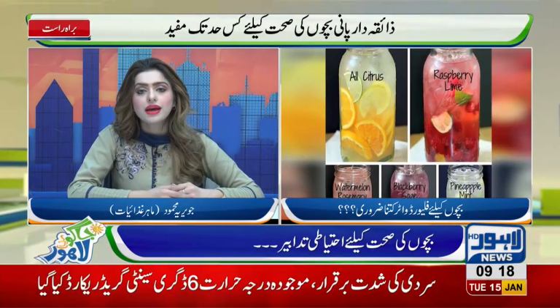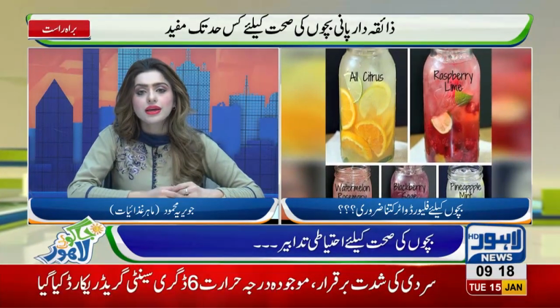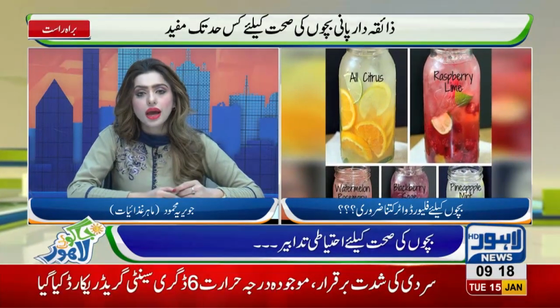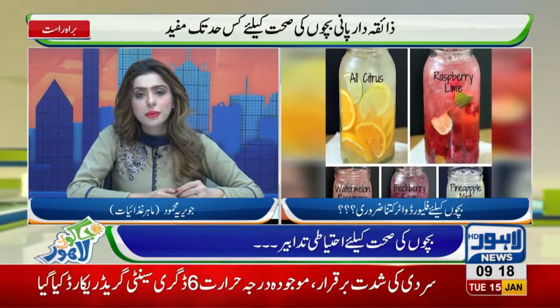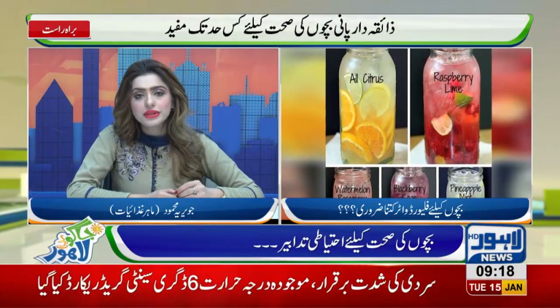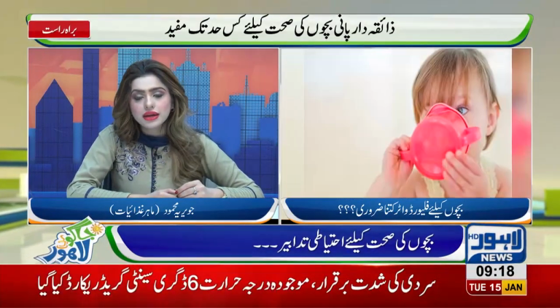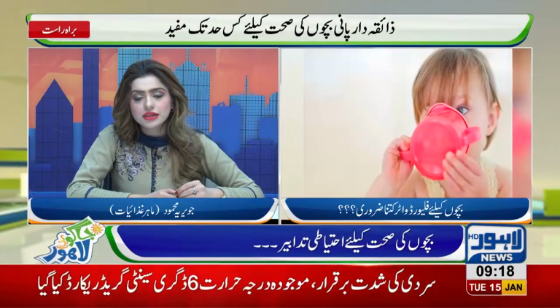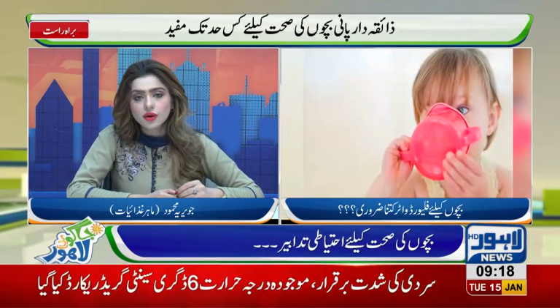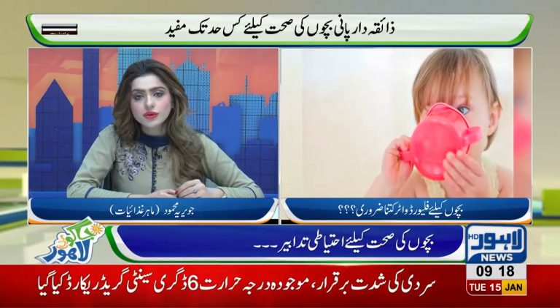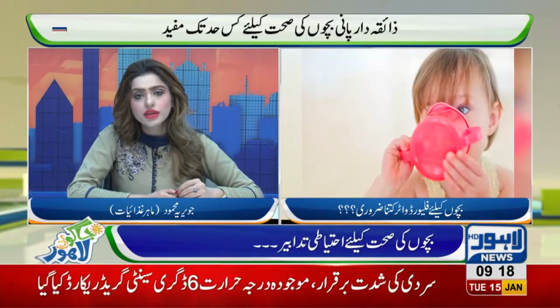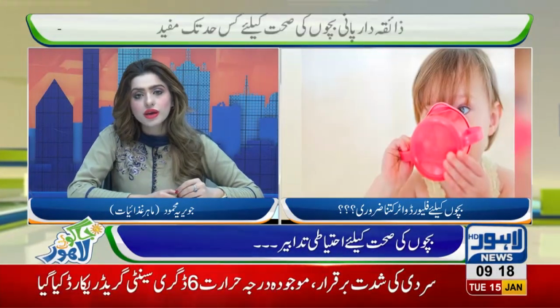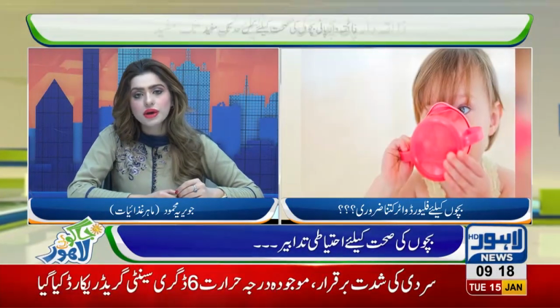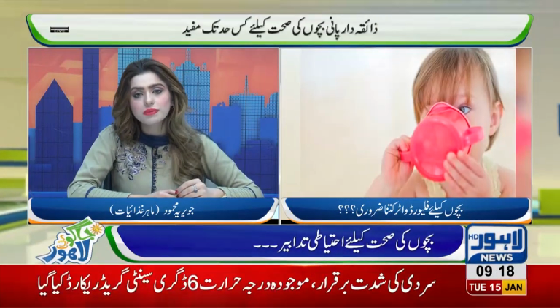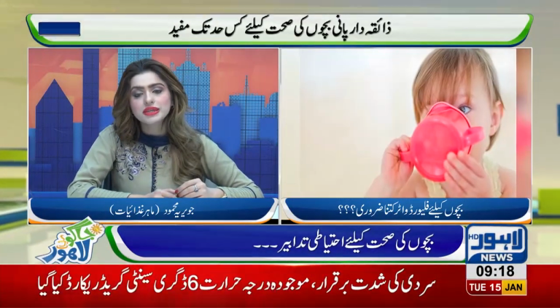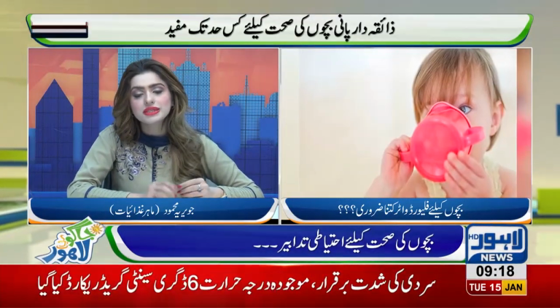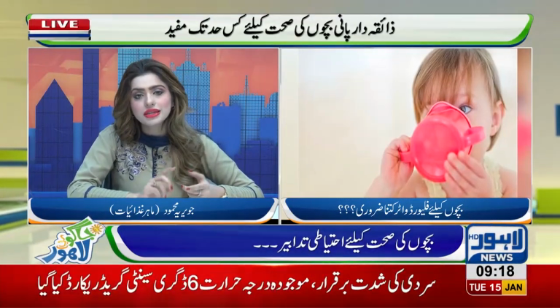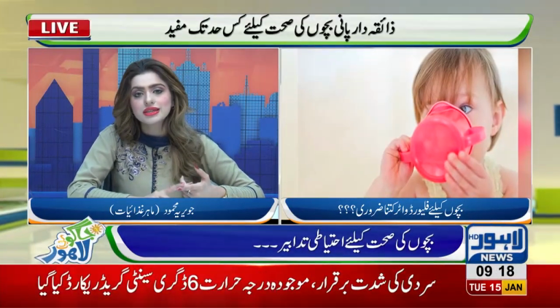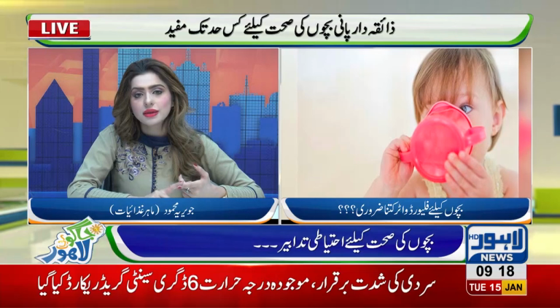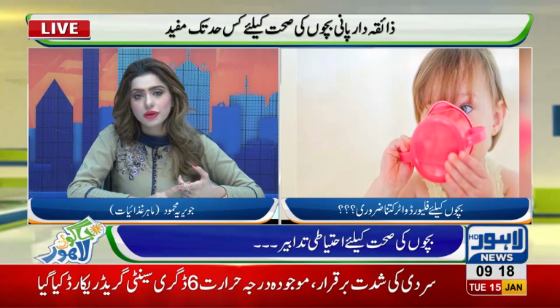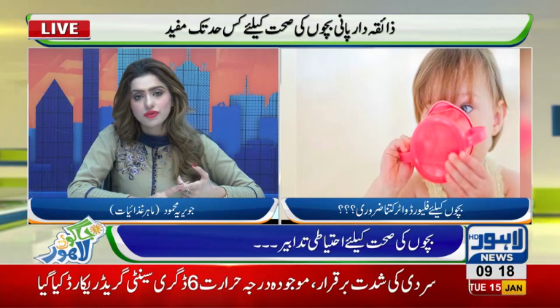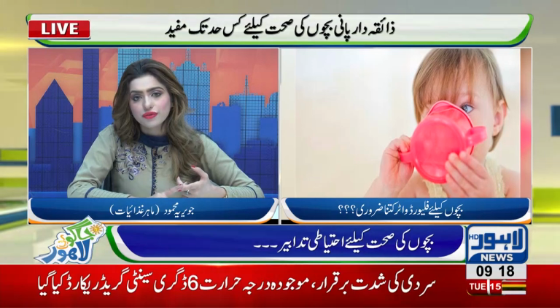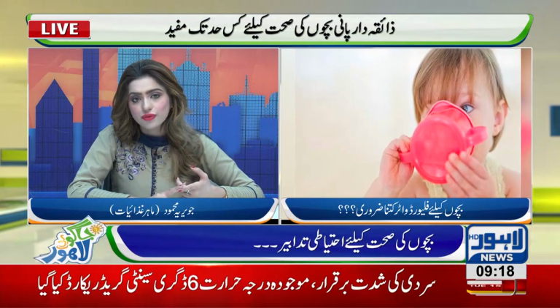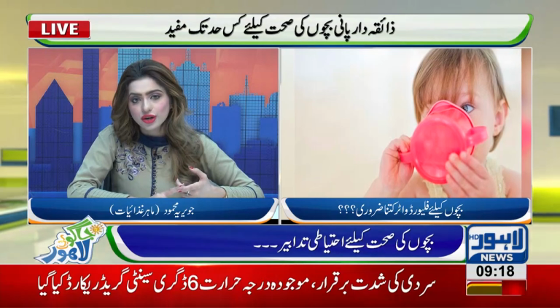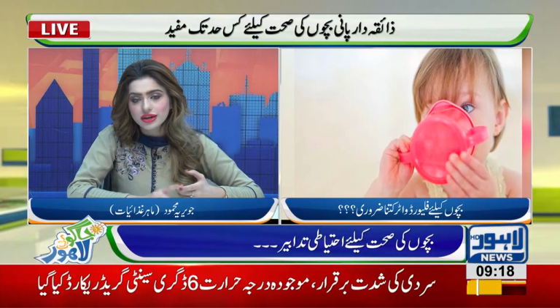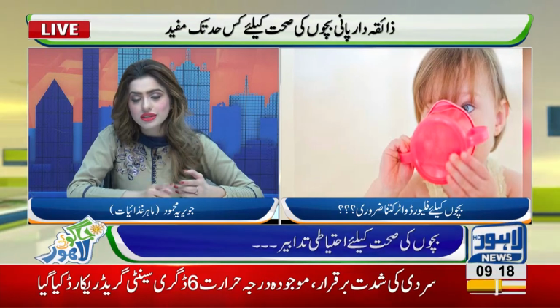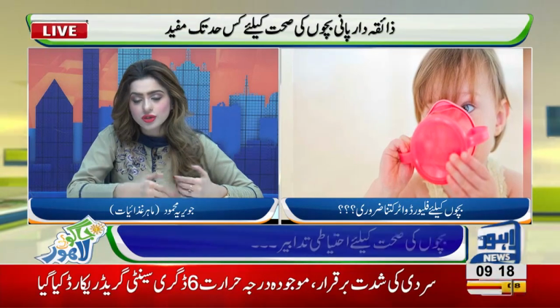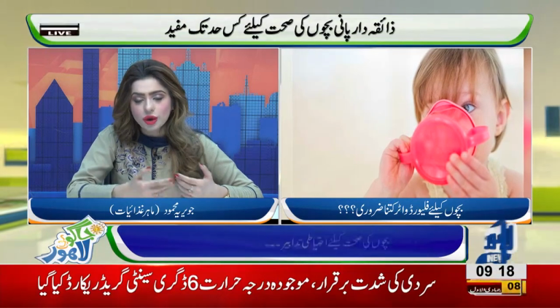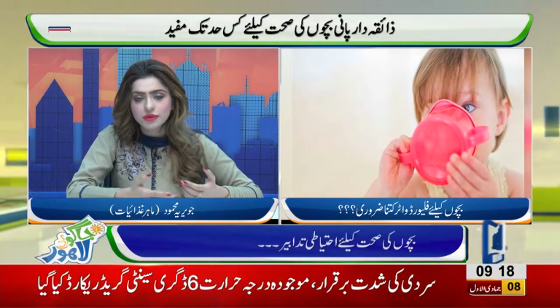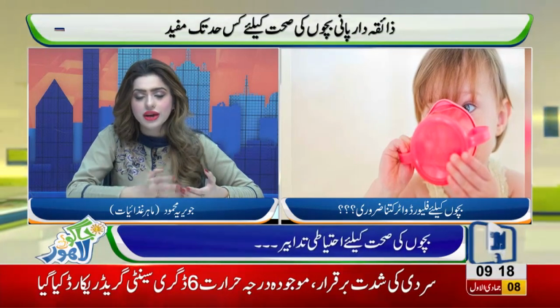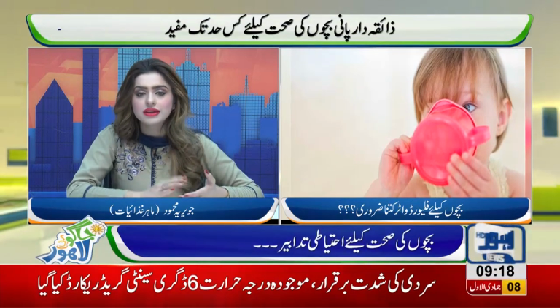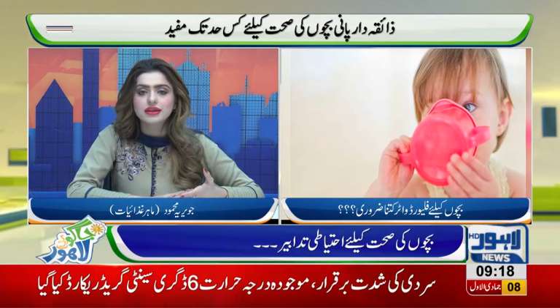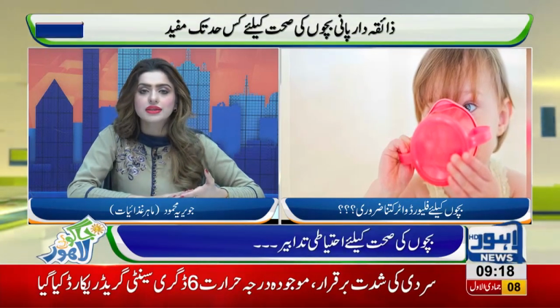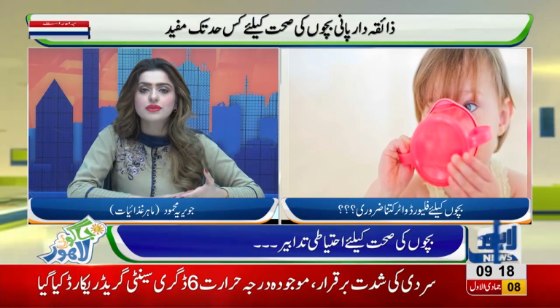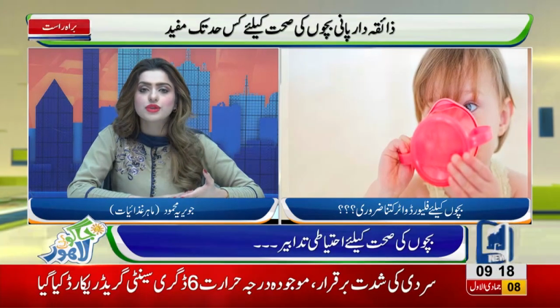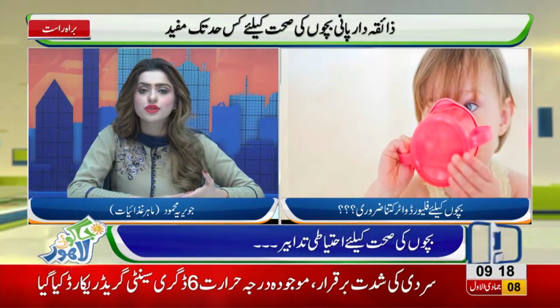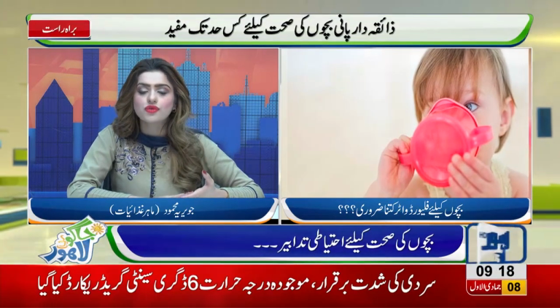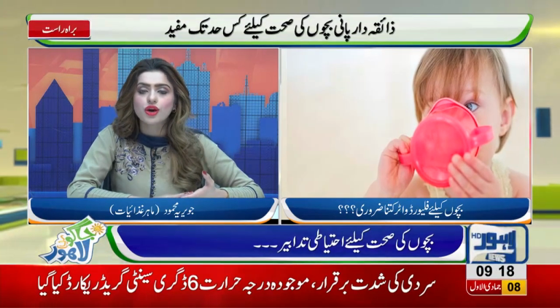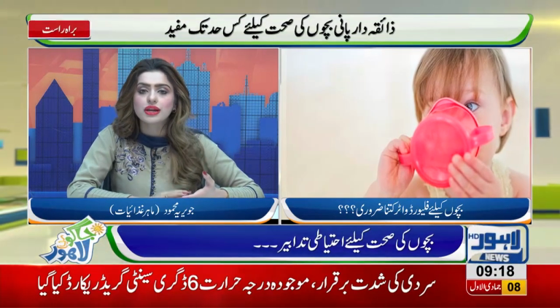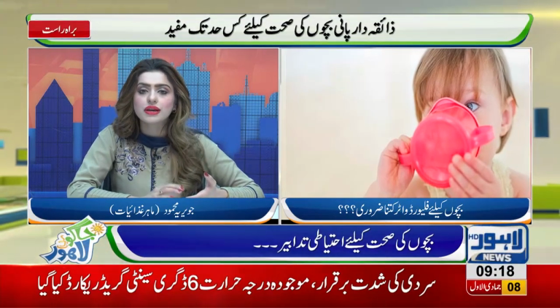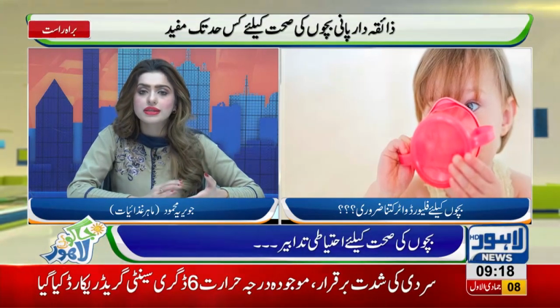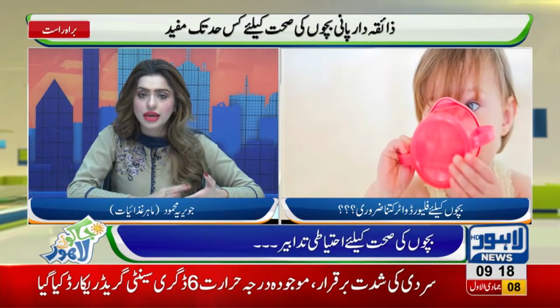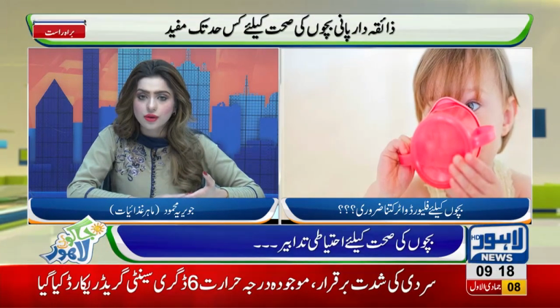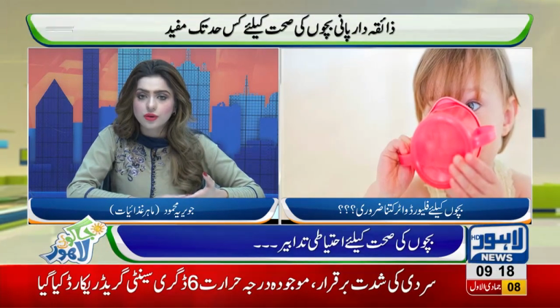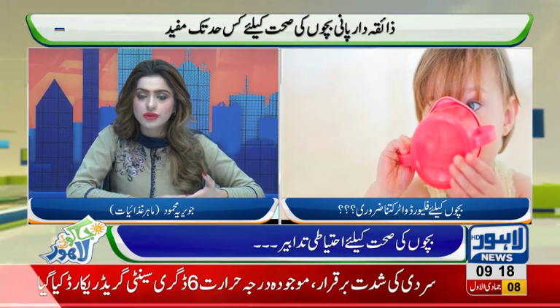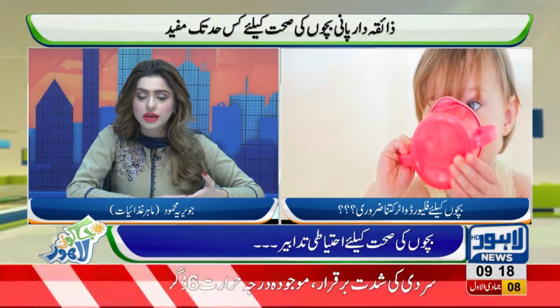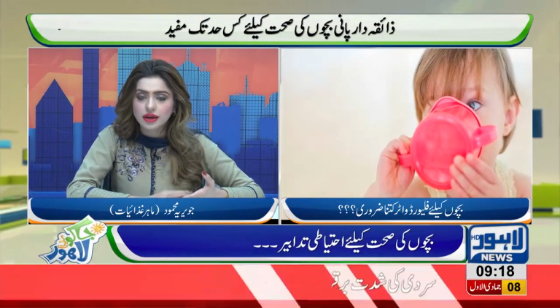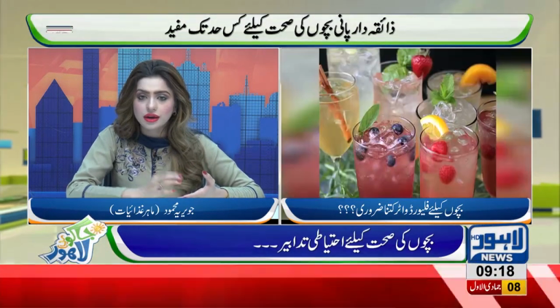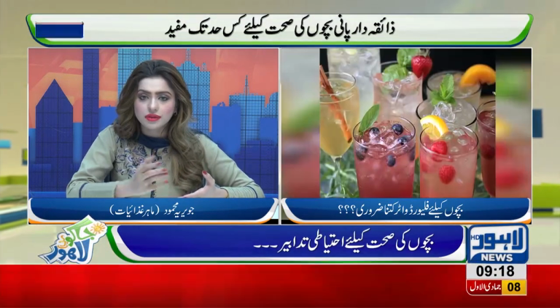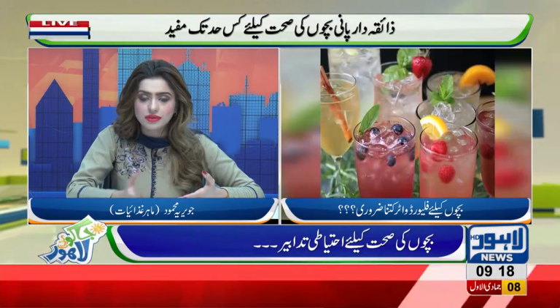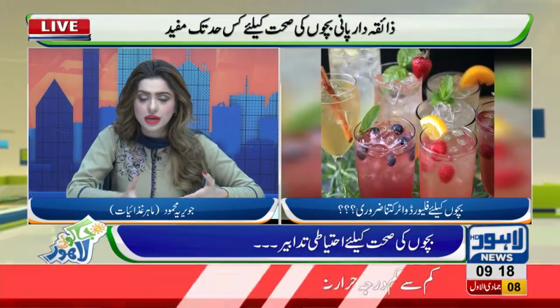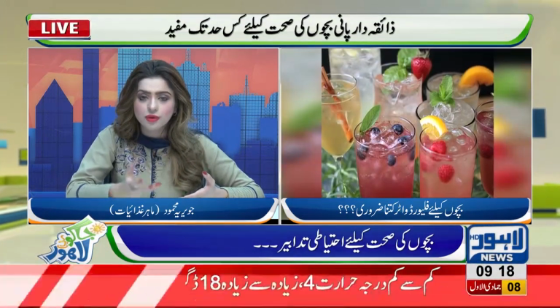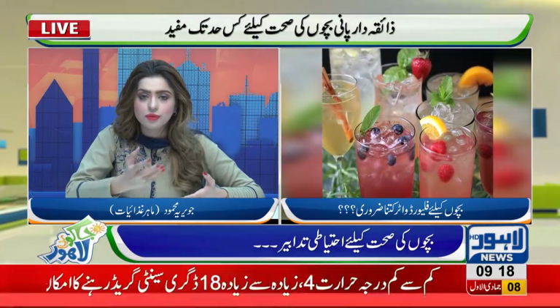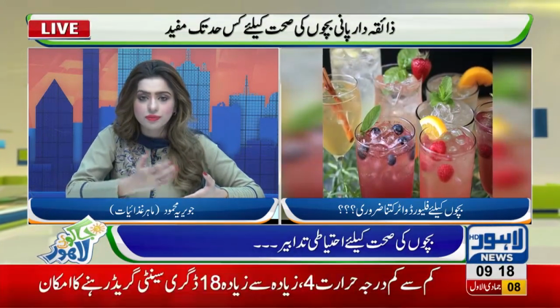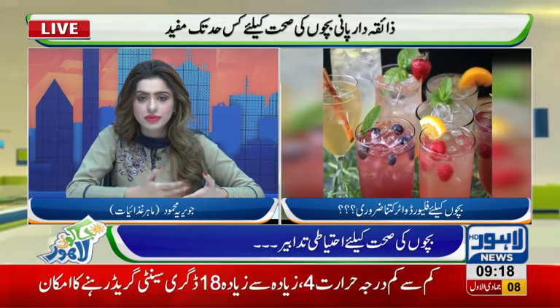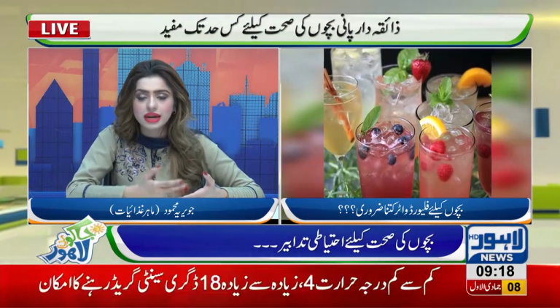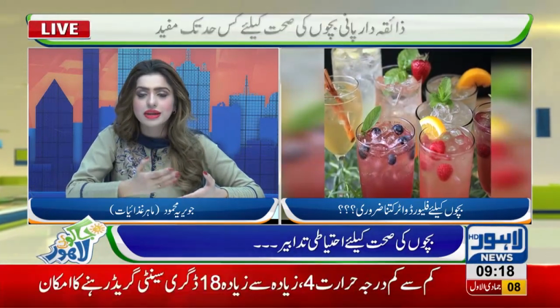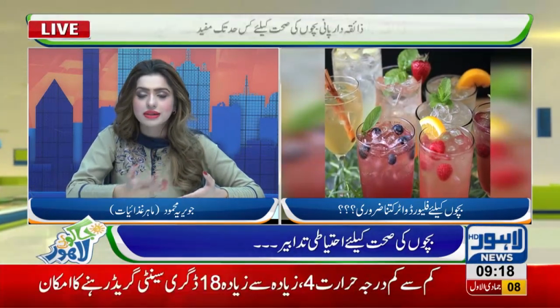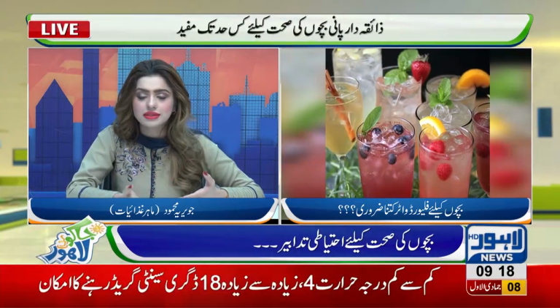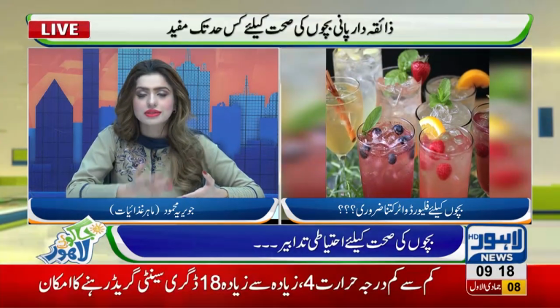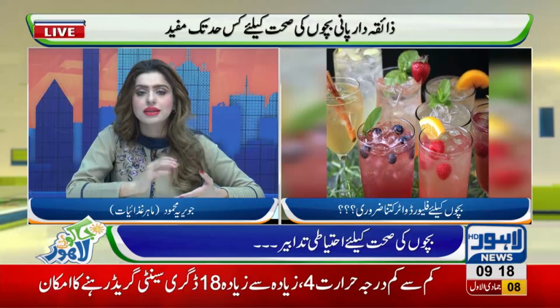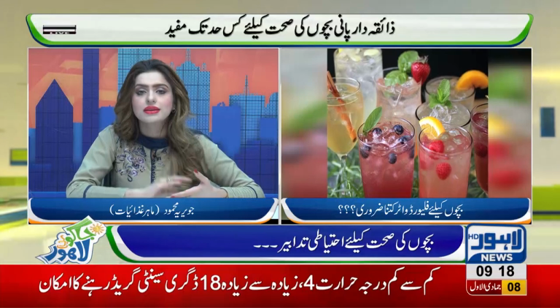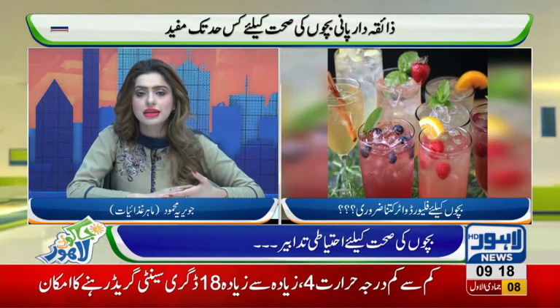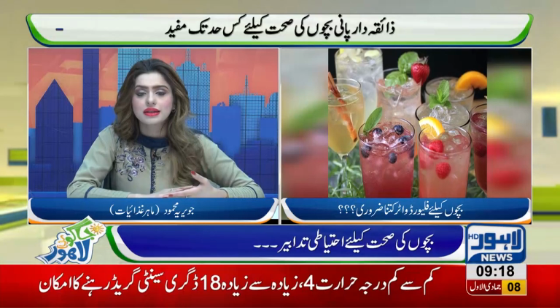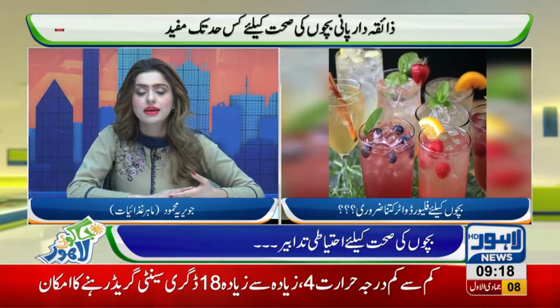Here I am going to tell you that we have three flavors of flavored water. First of all, yellow, then red, and then green.